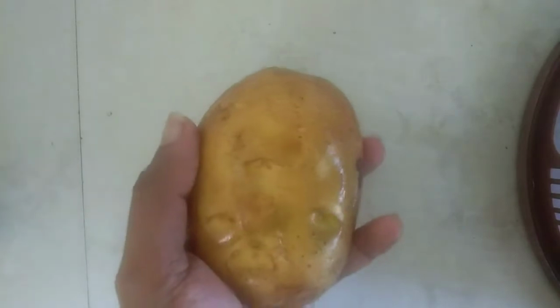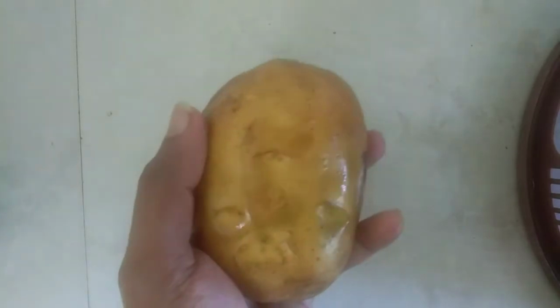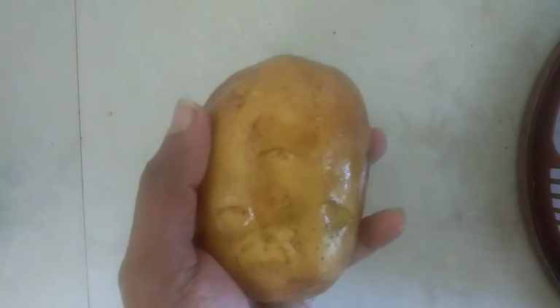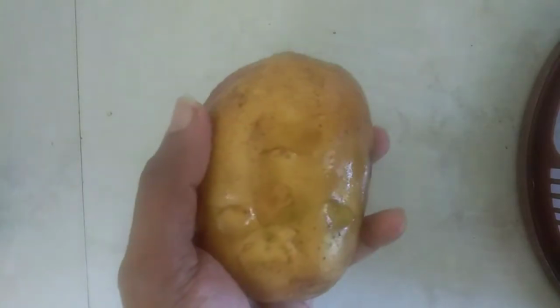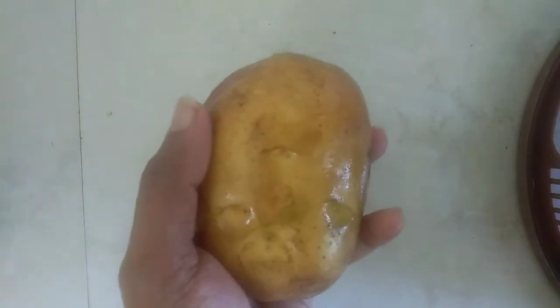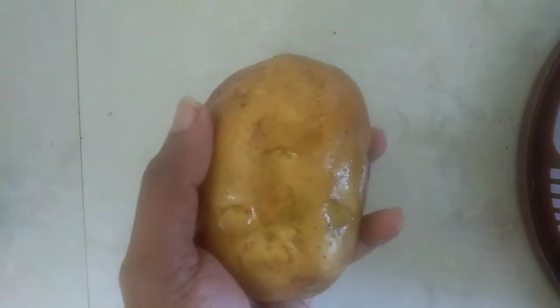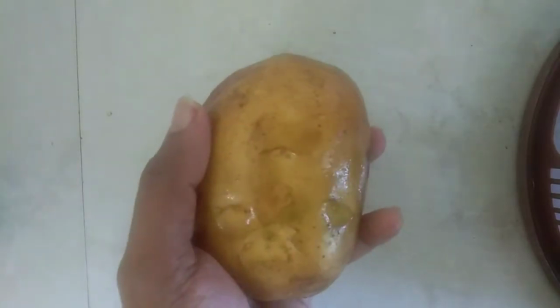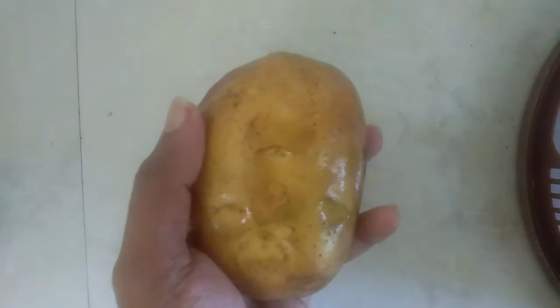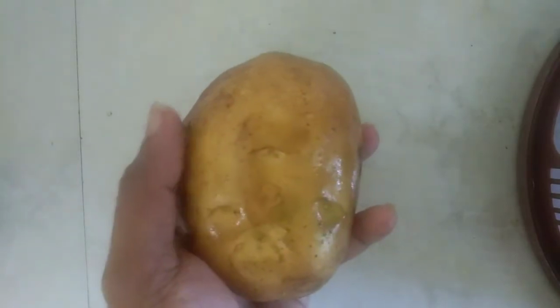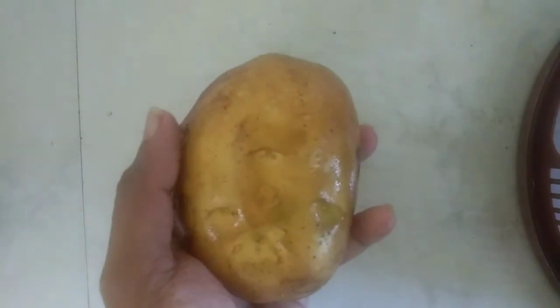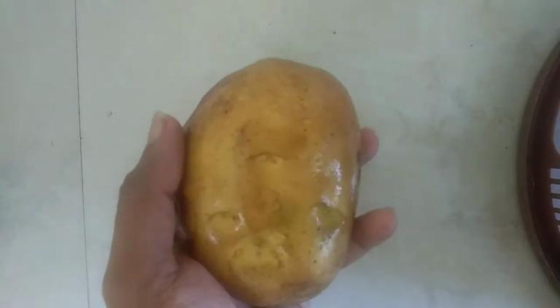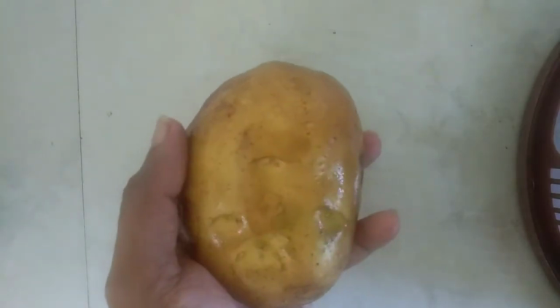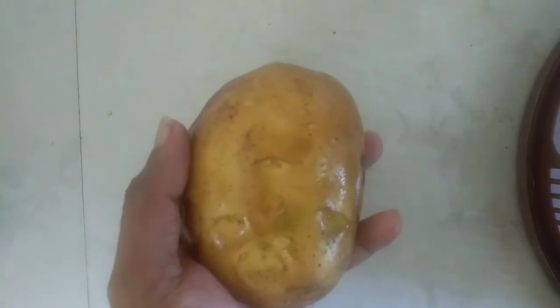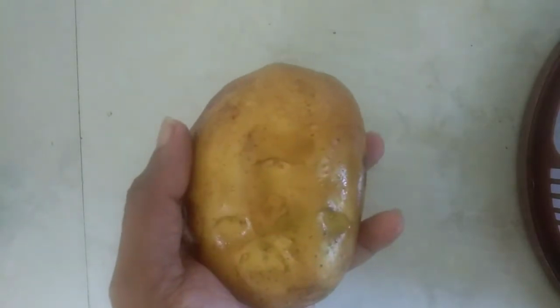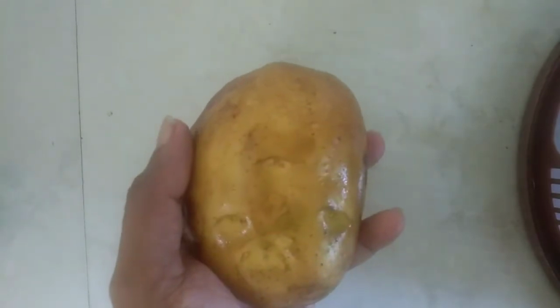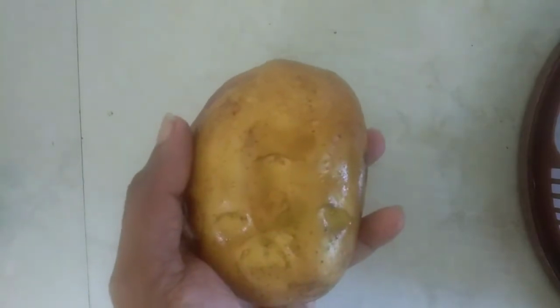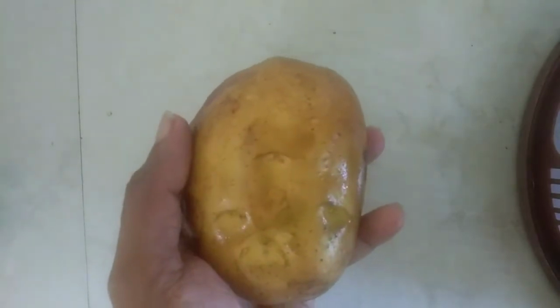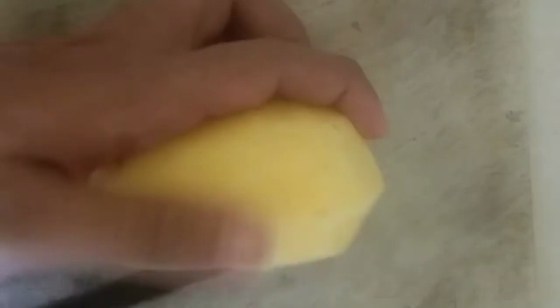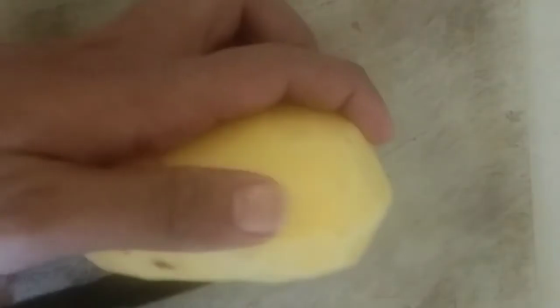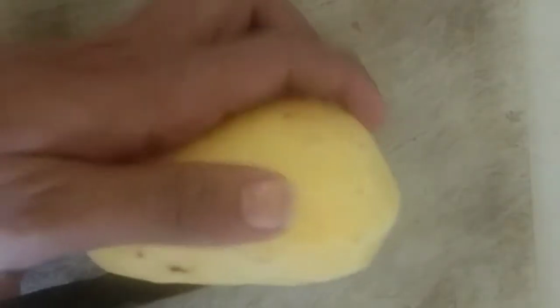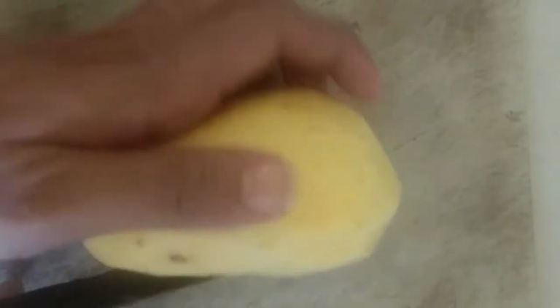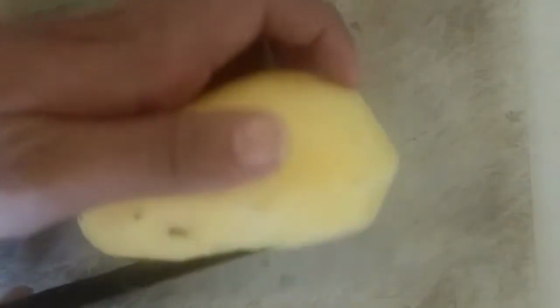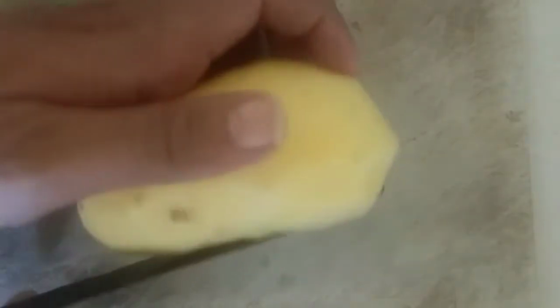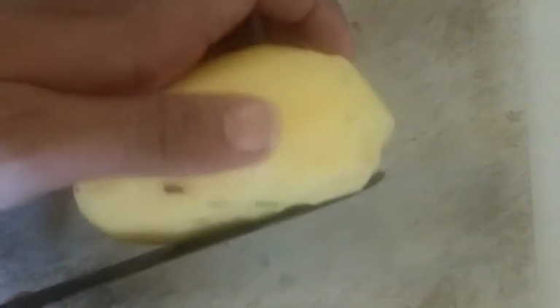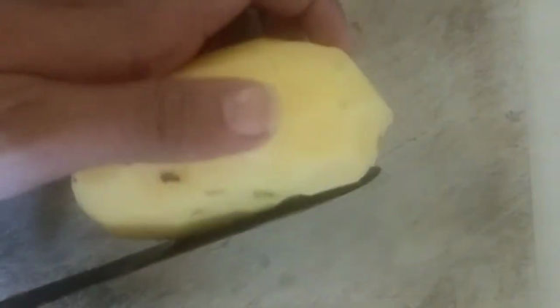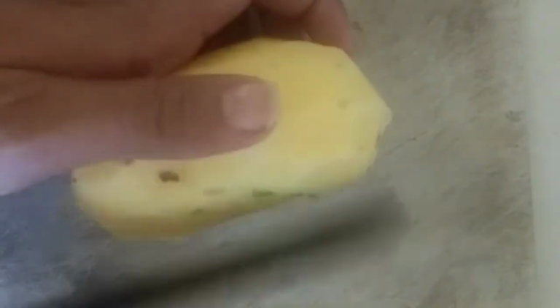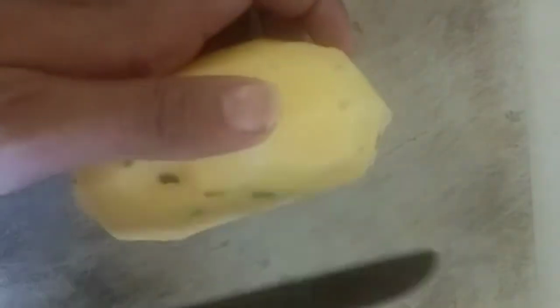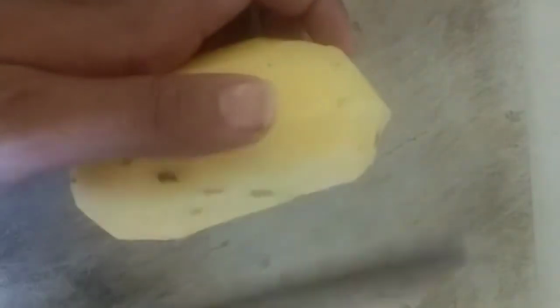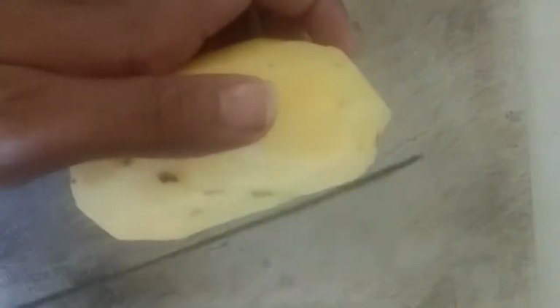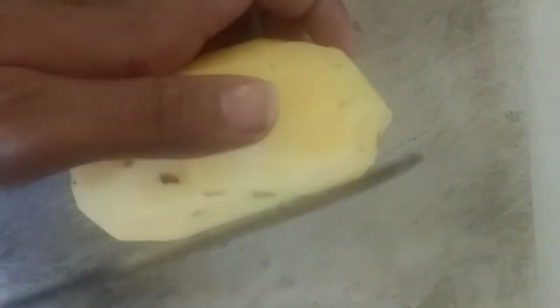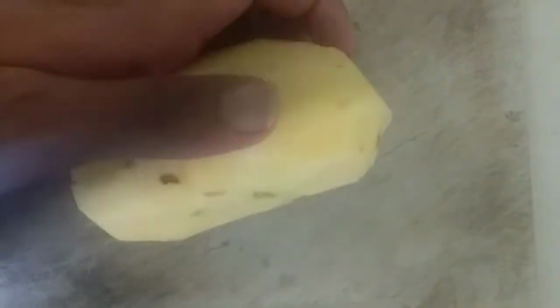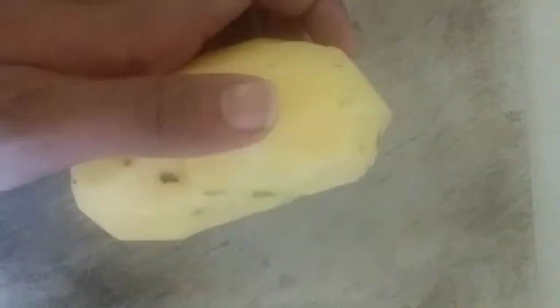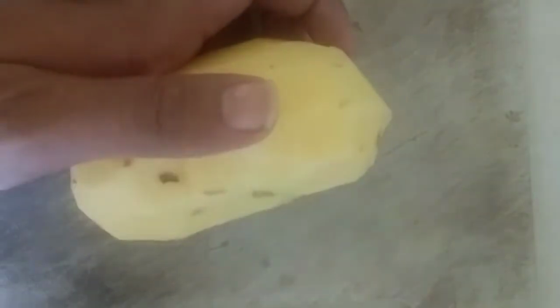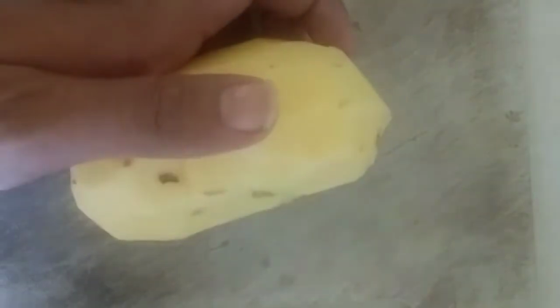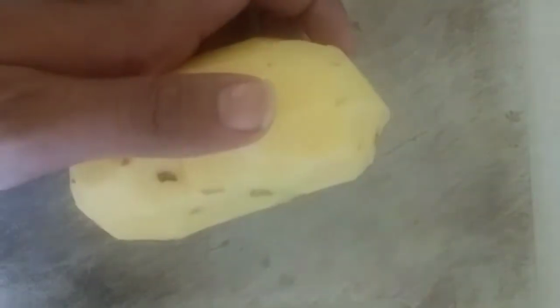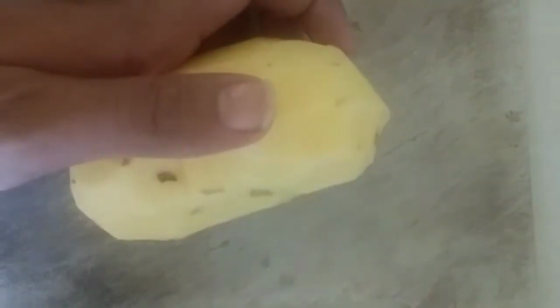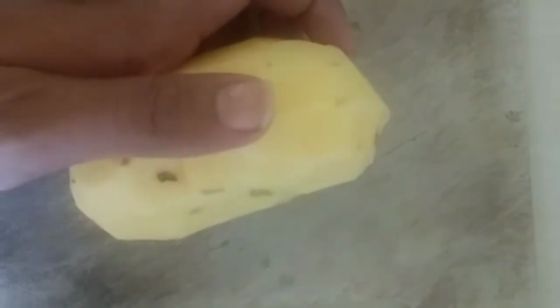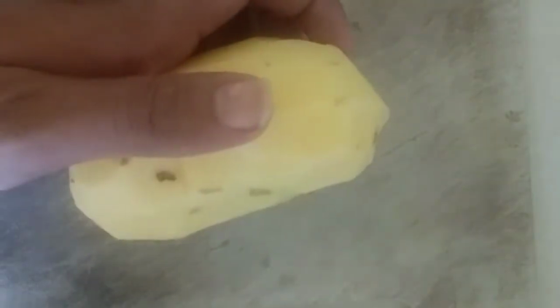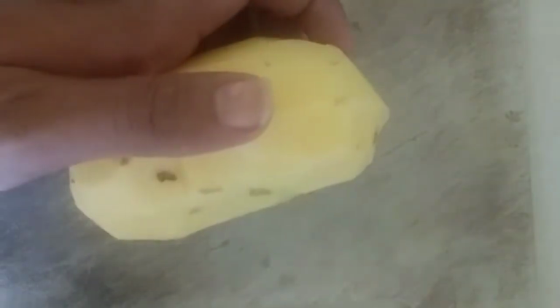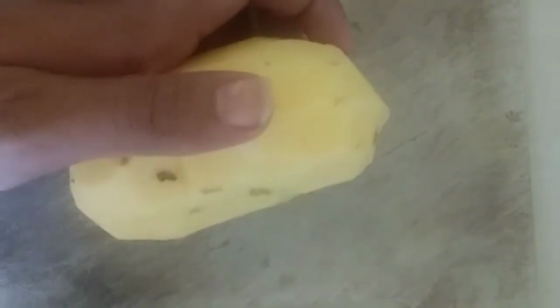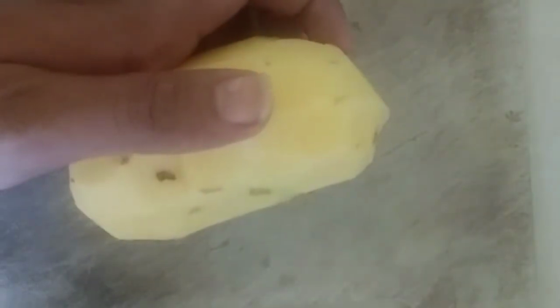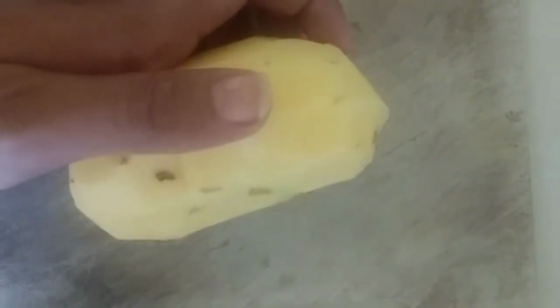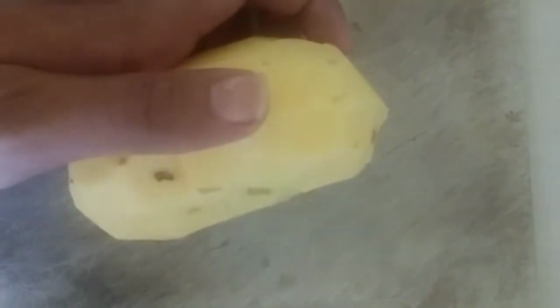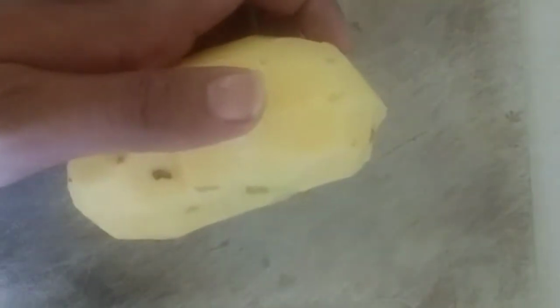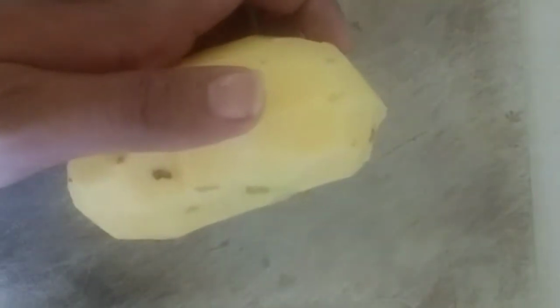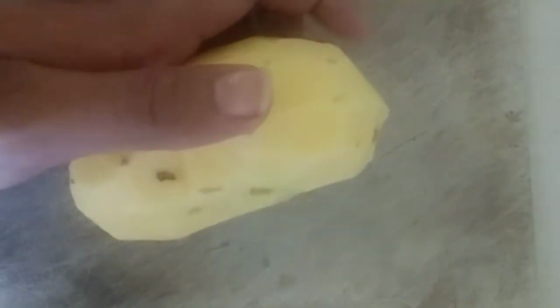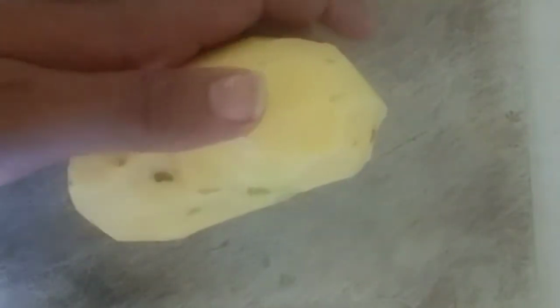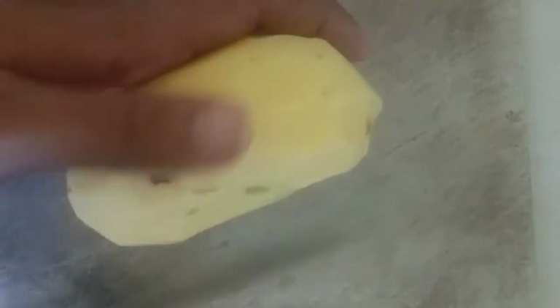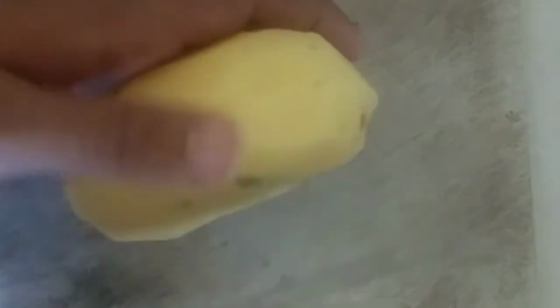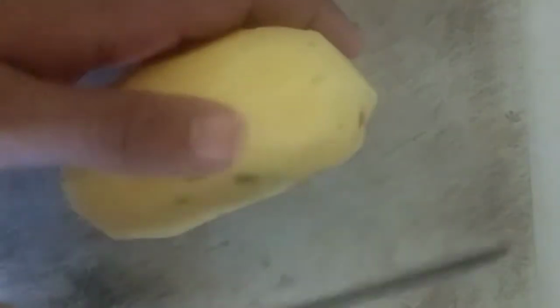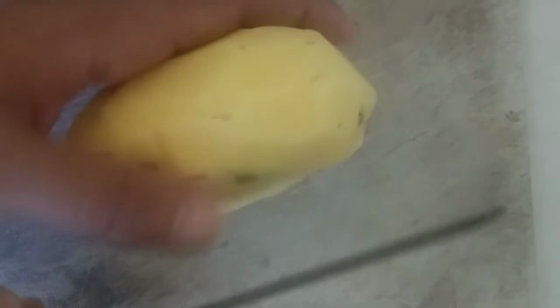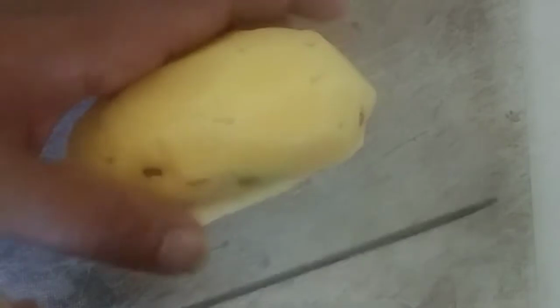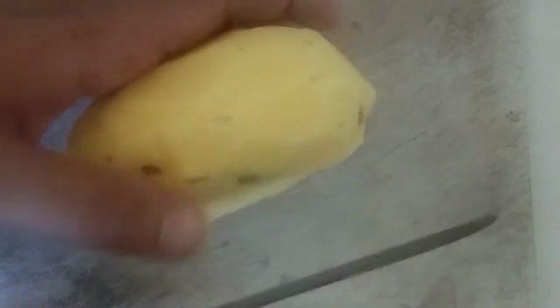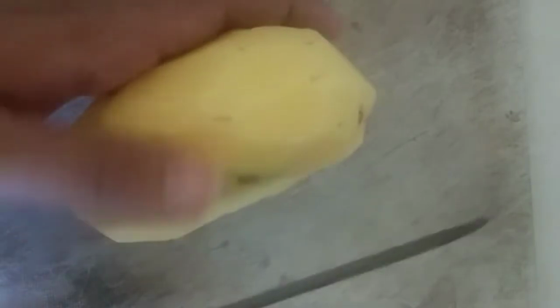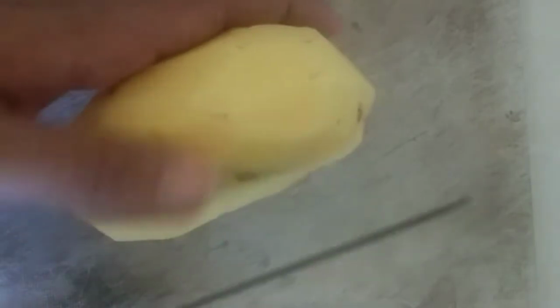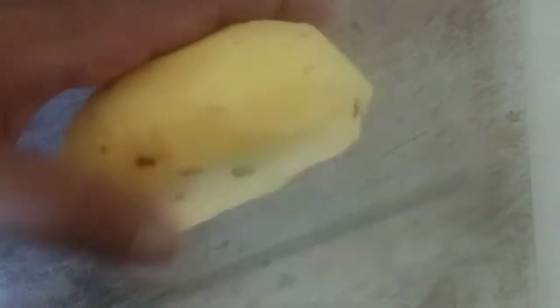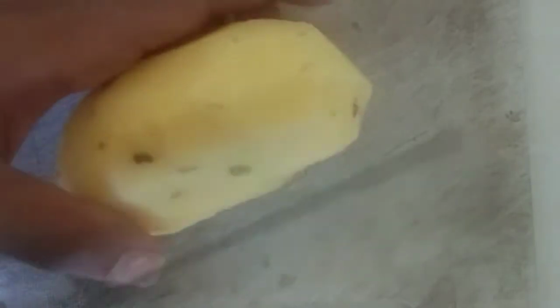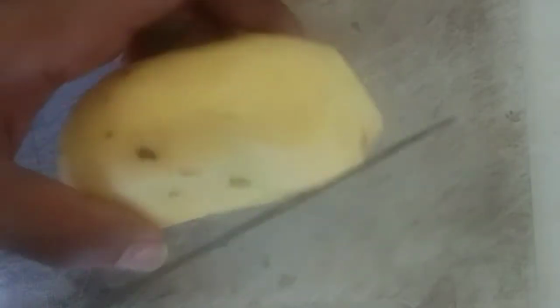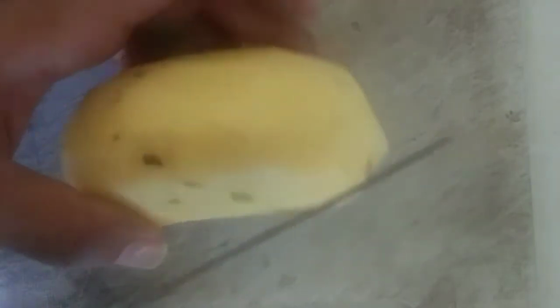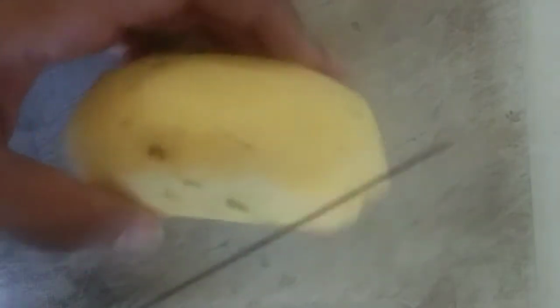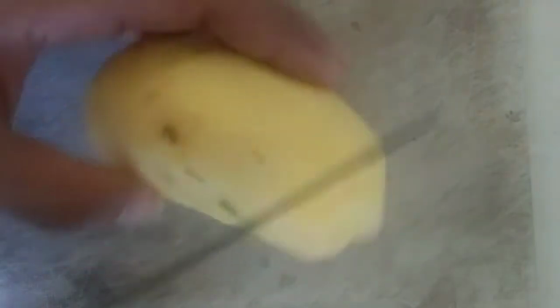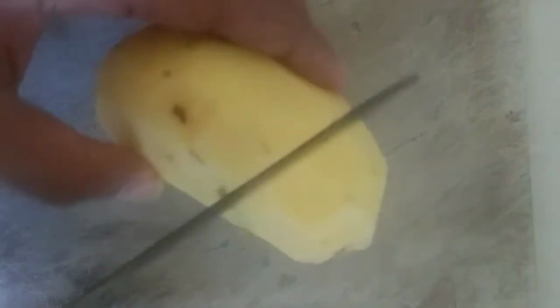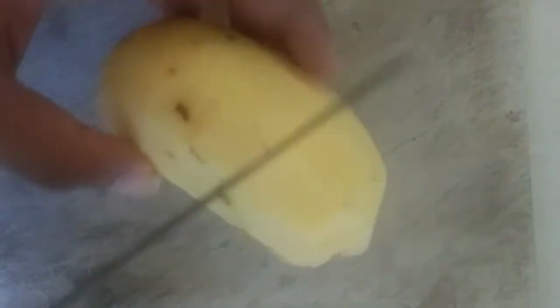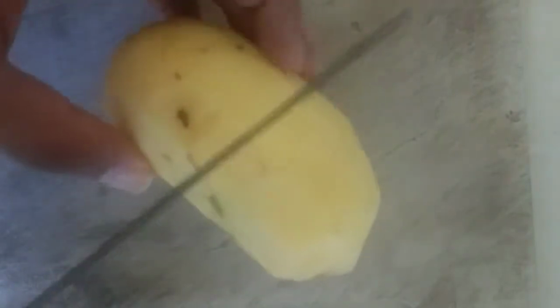I am ready to use a potato. I will cut a piece of potato.